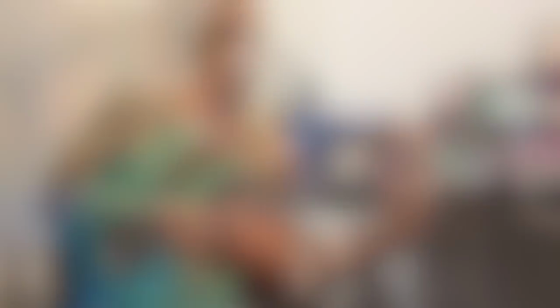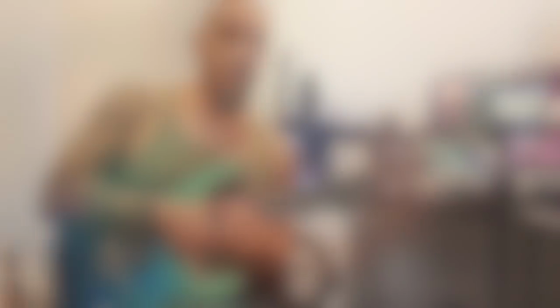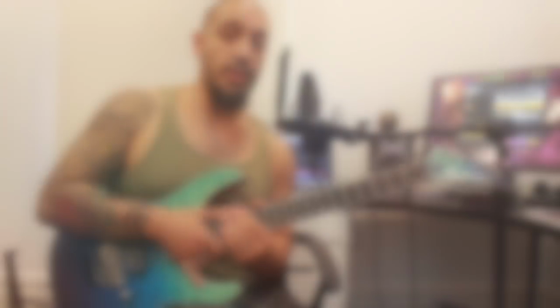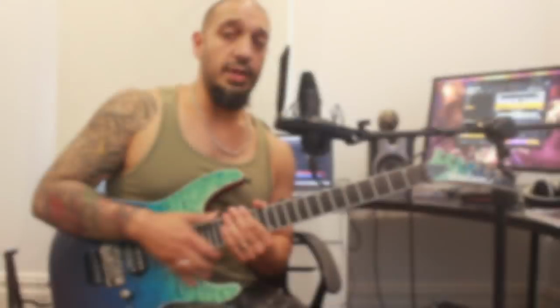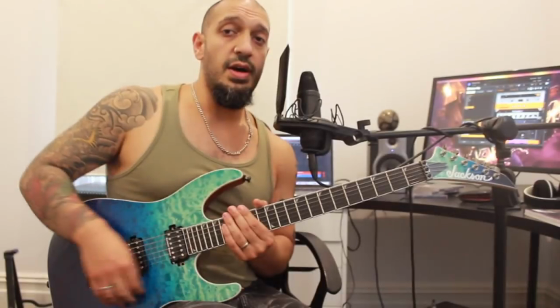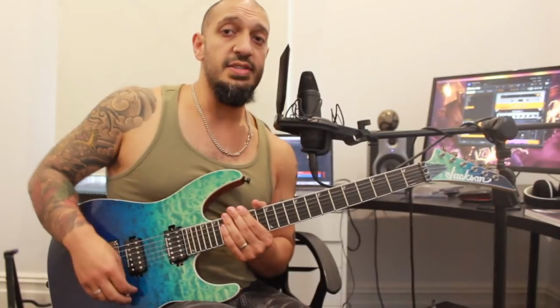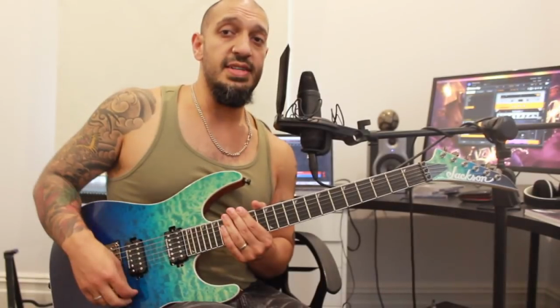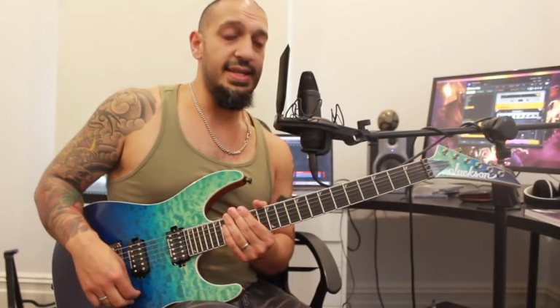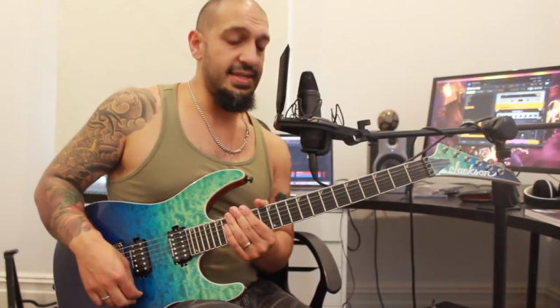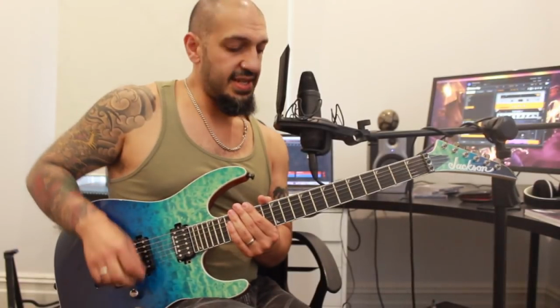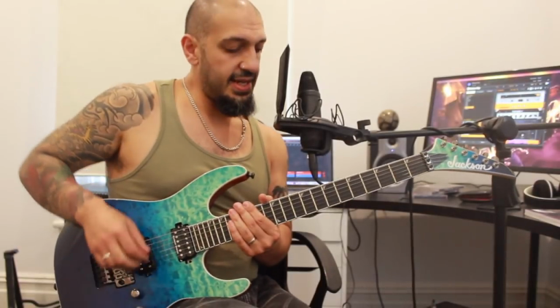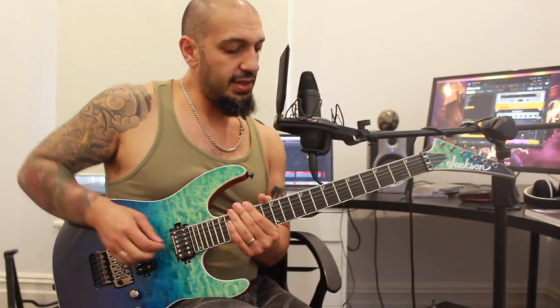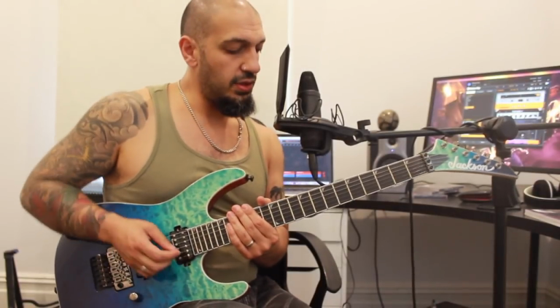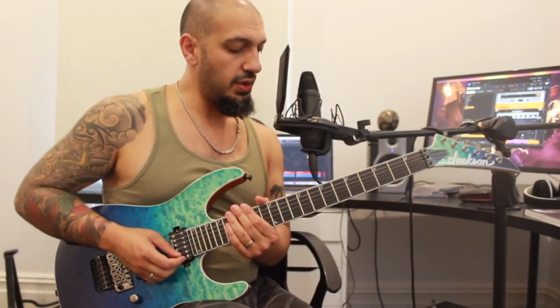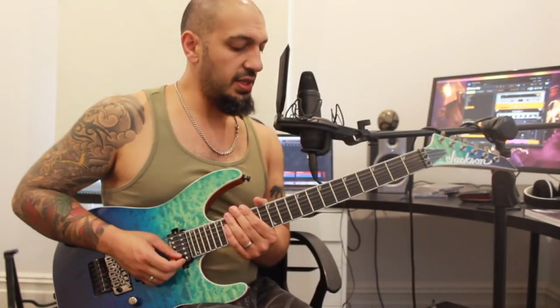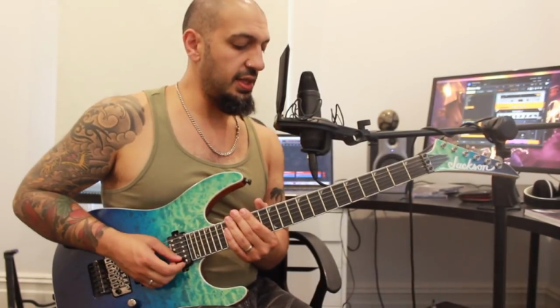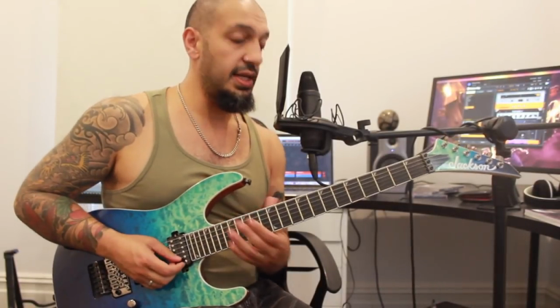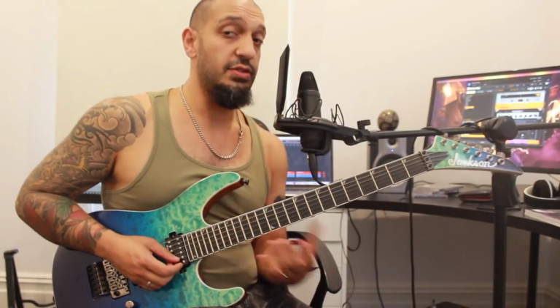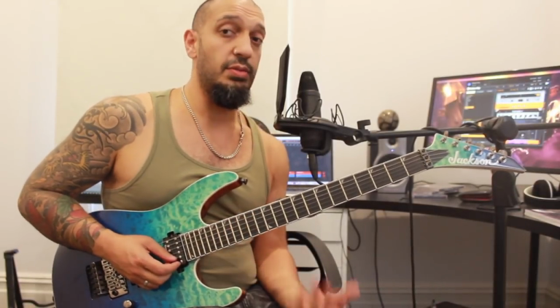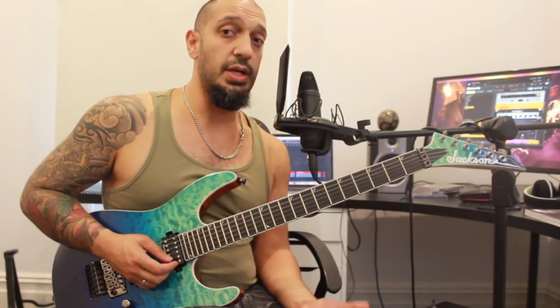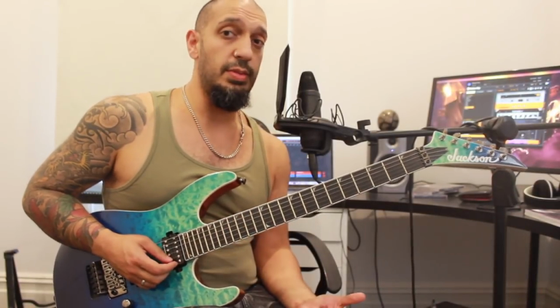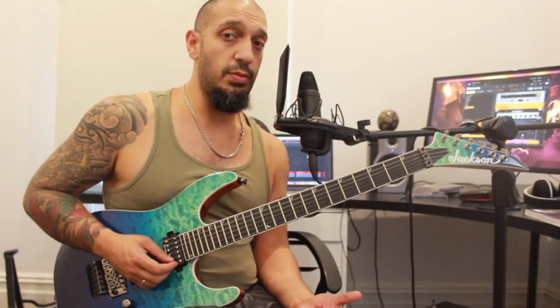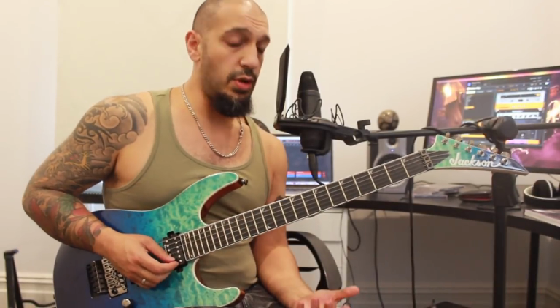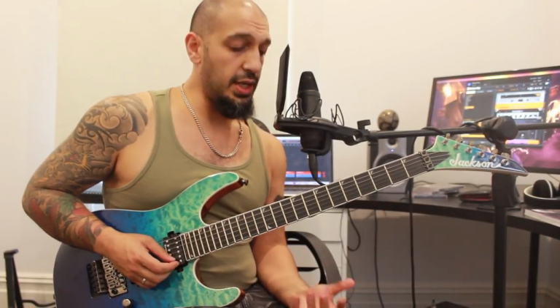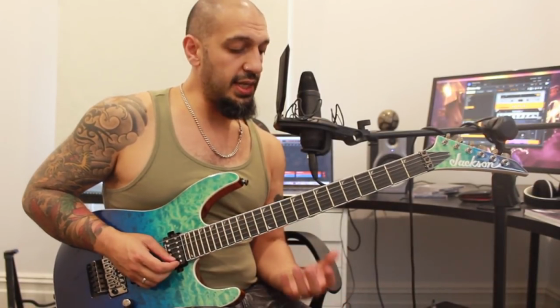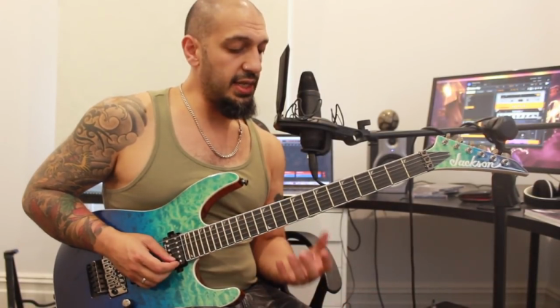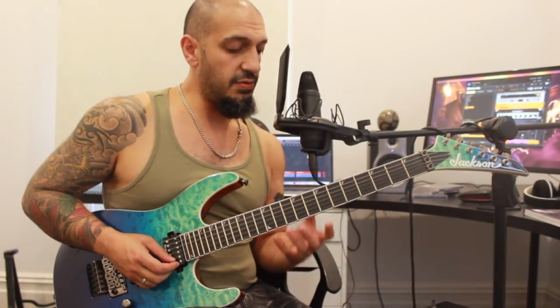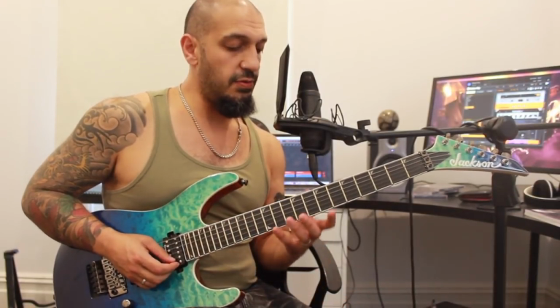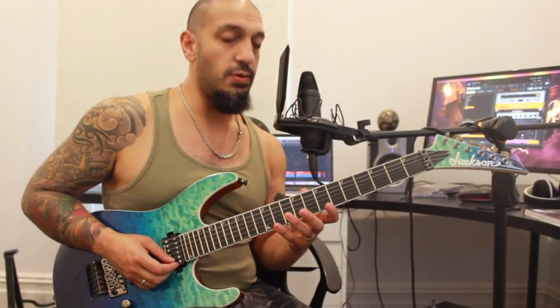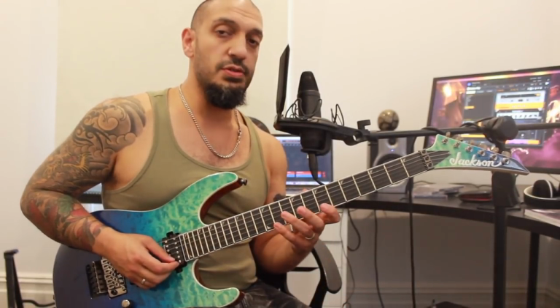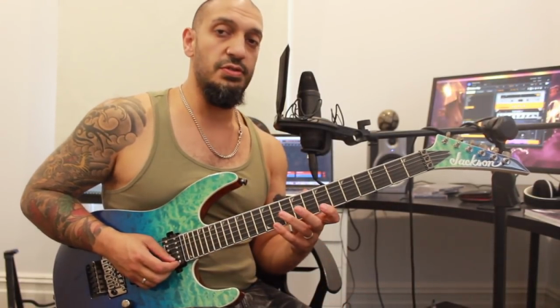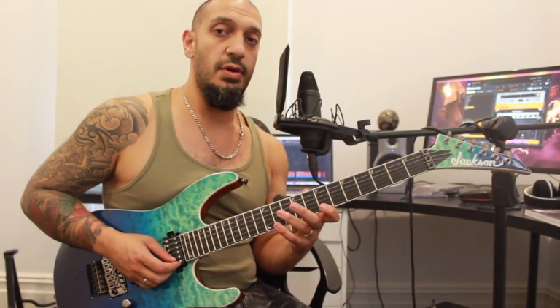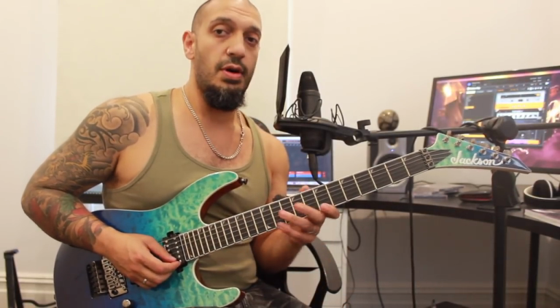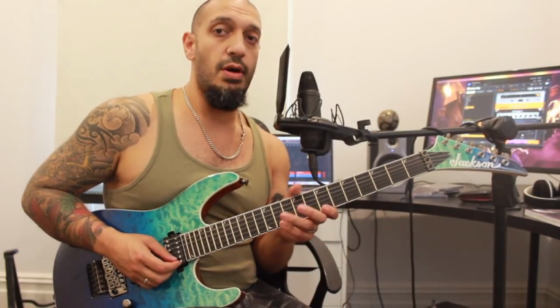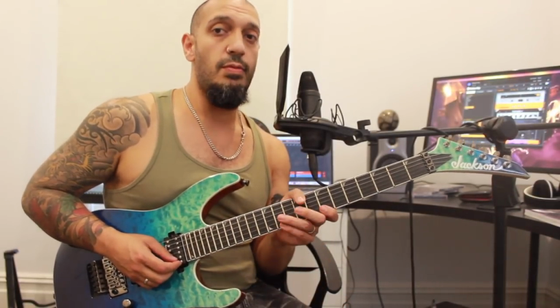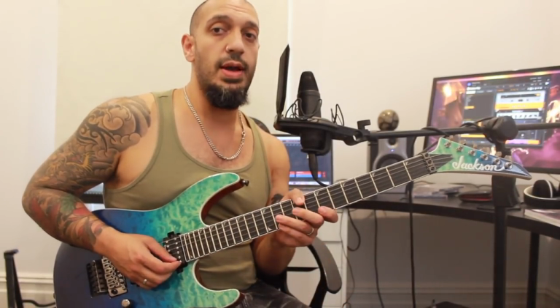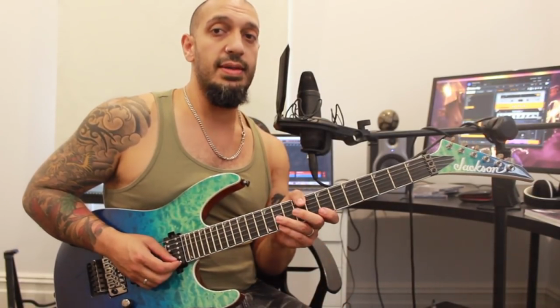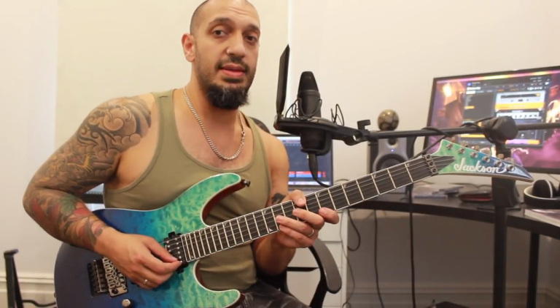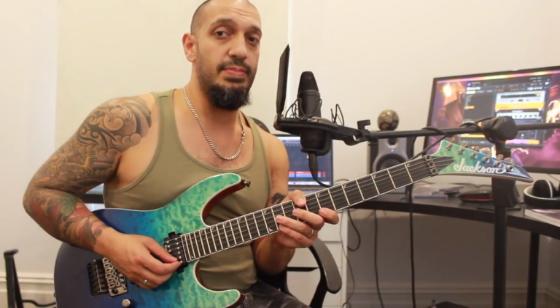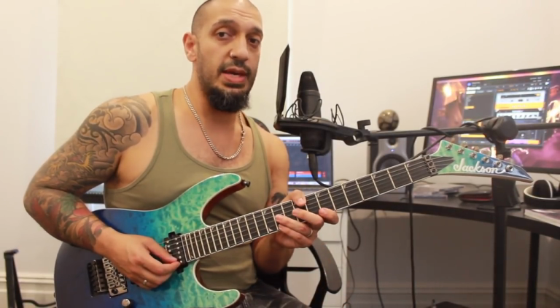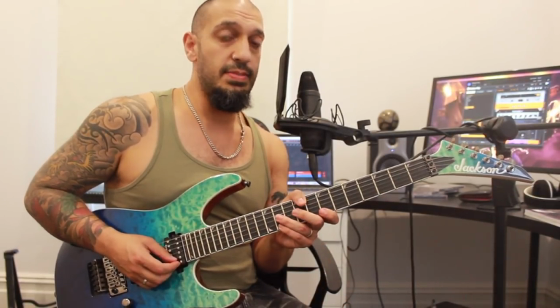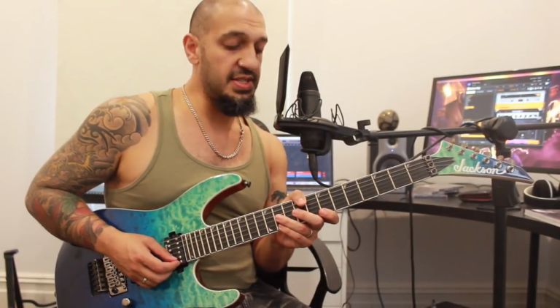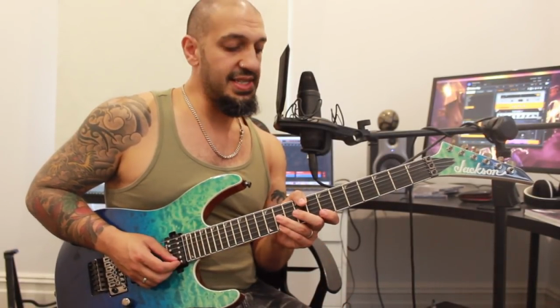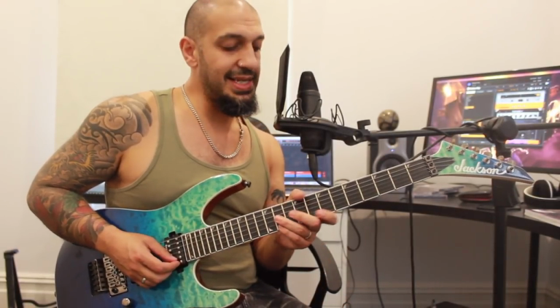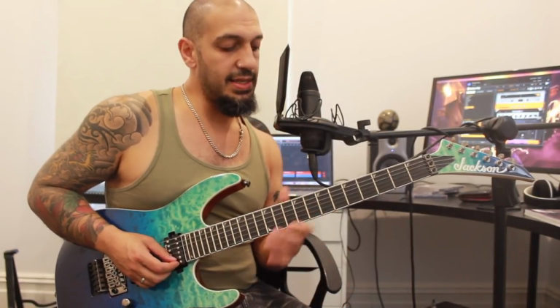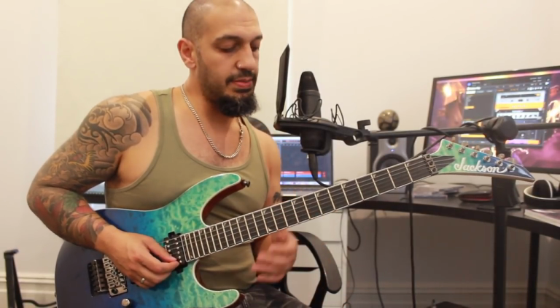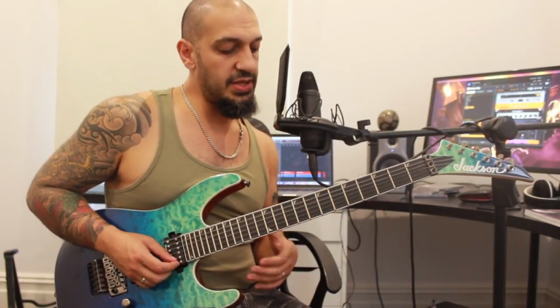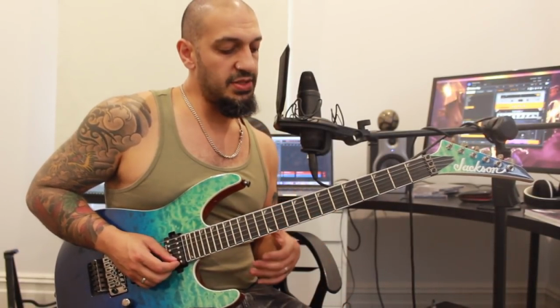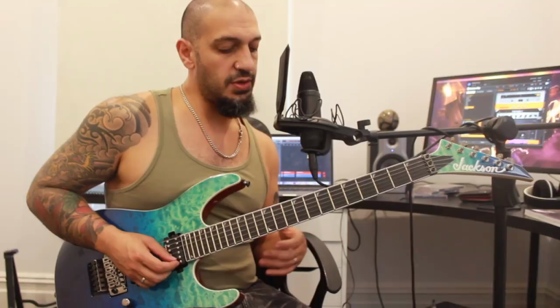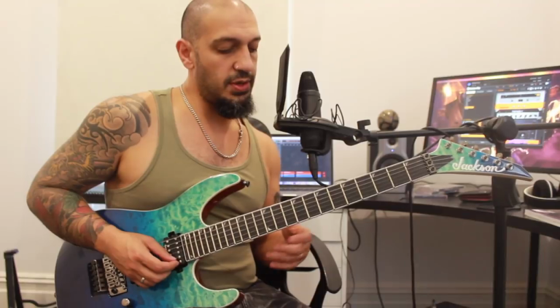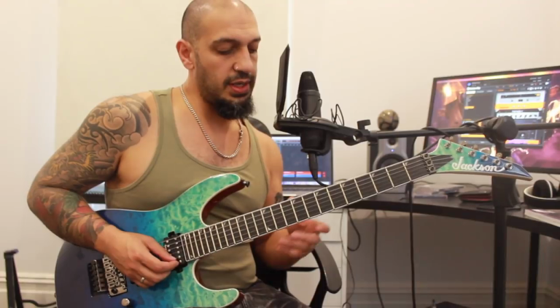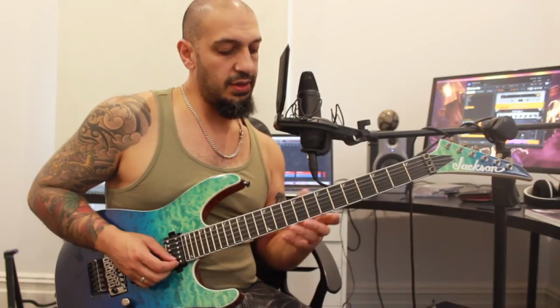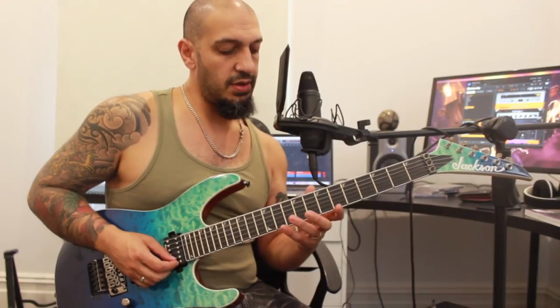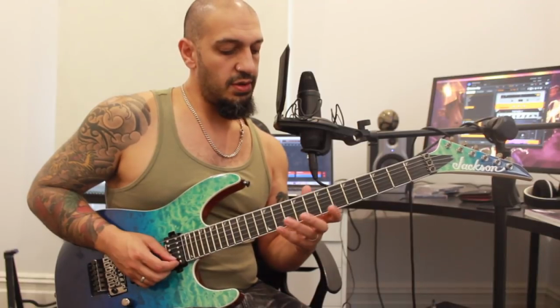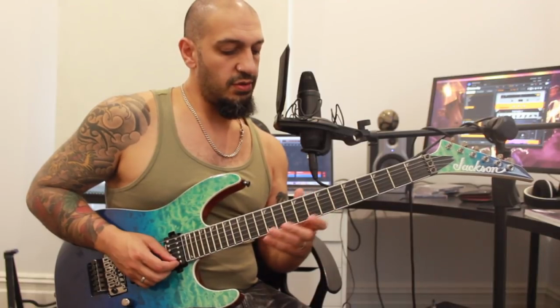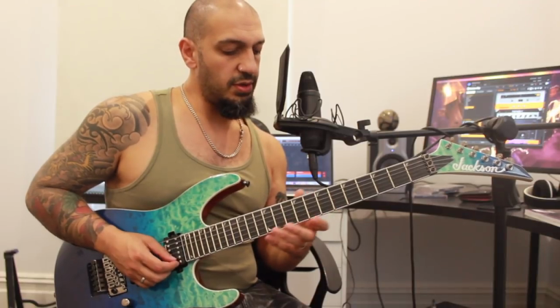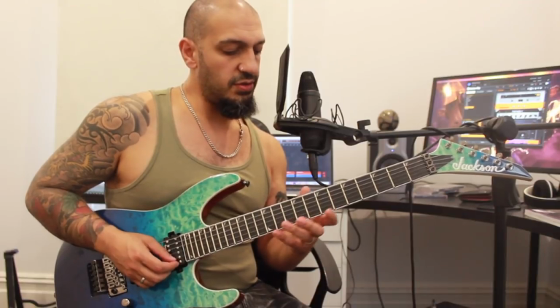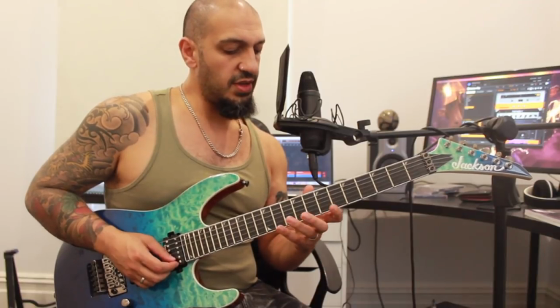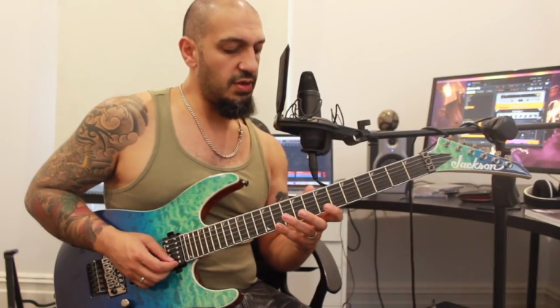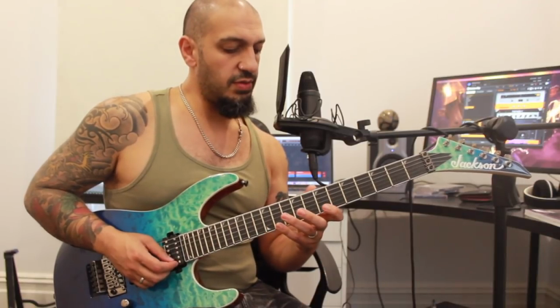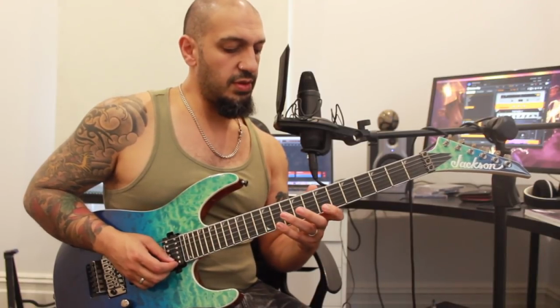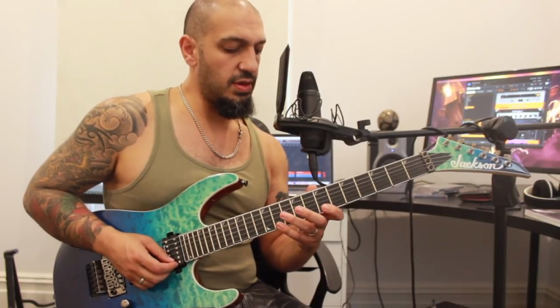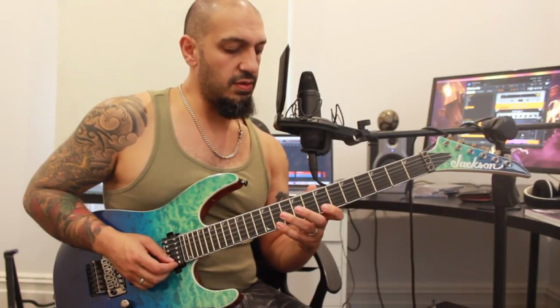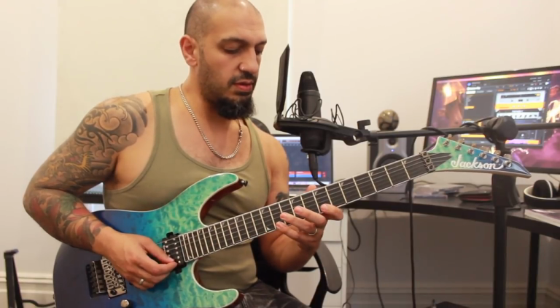Let's take a look at the lick. We're going to be working in fours around the B Mixolydian pentatonic, so I'm going to start off with this.